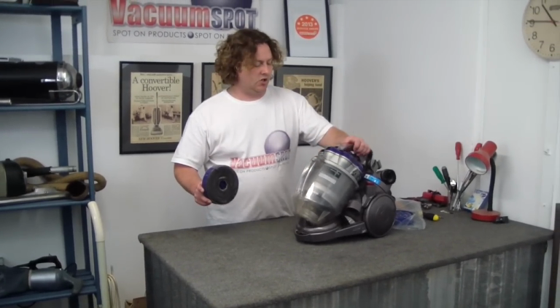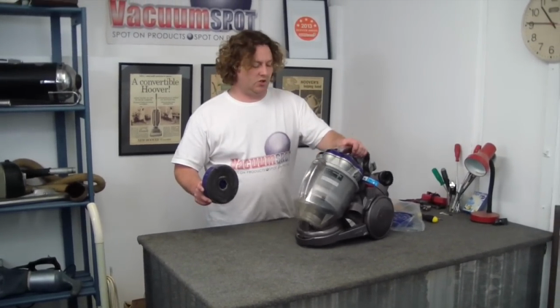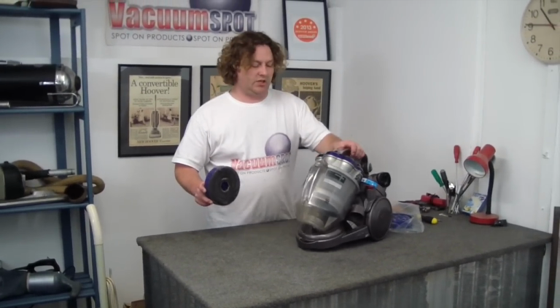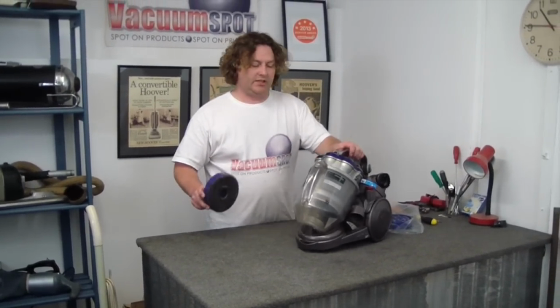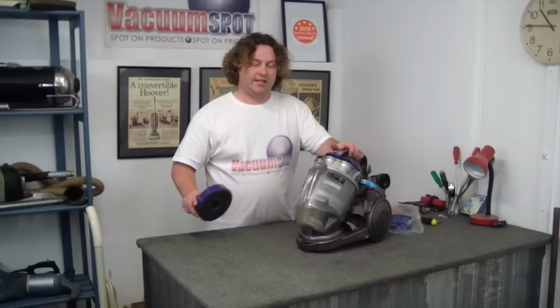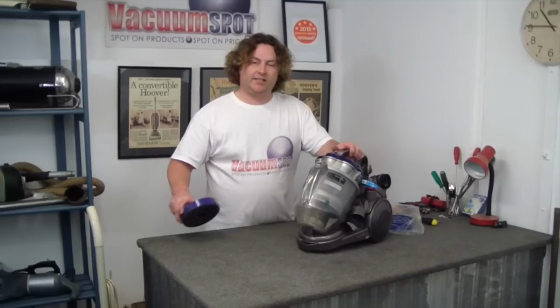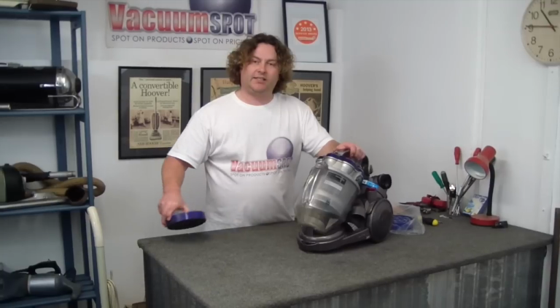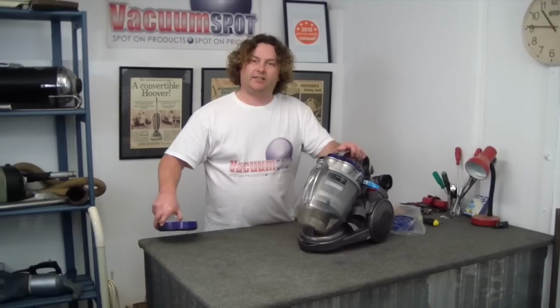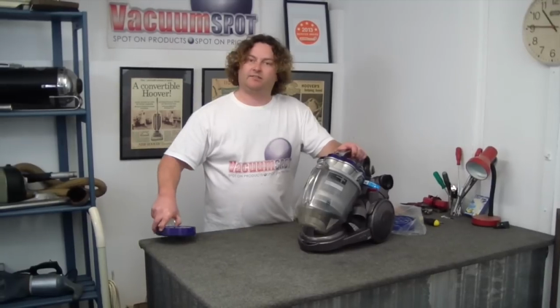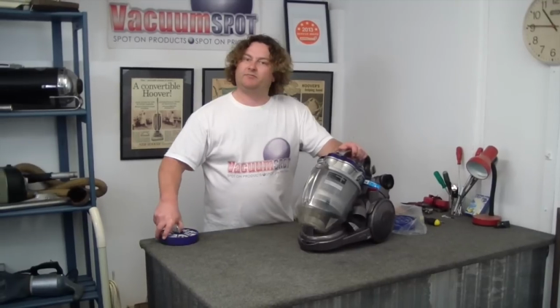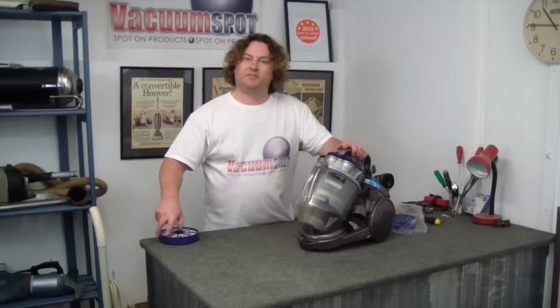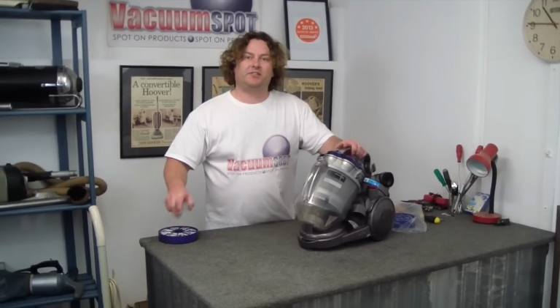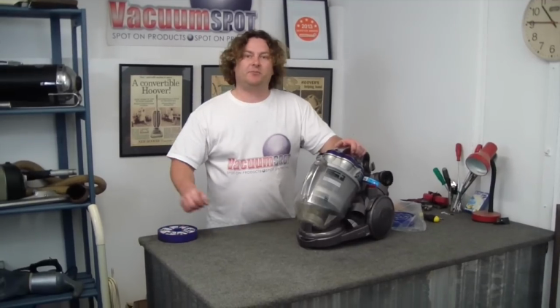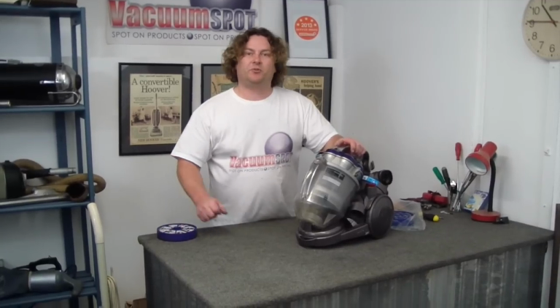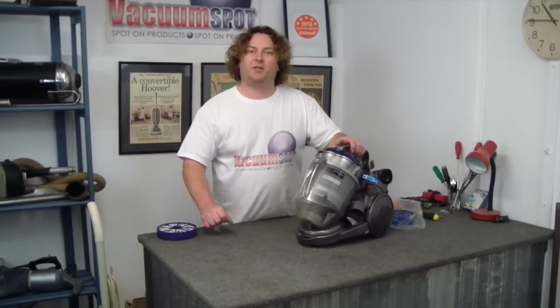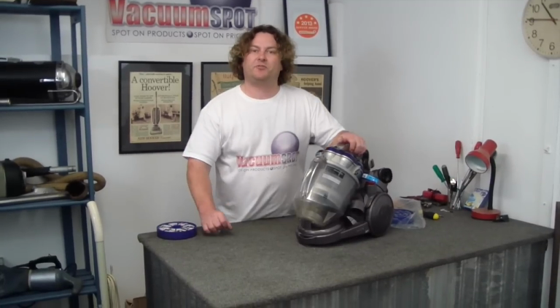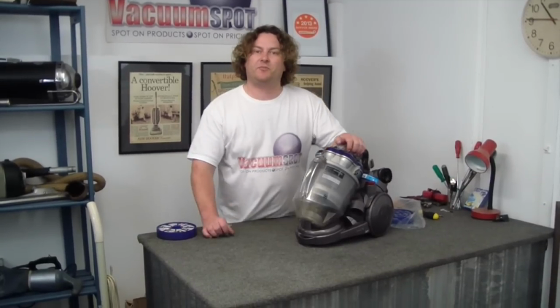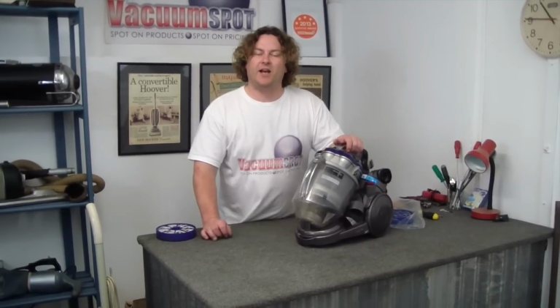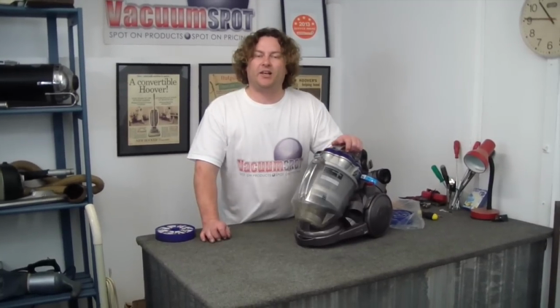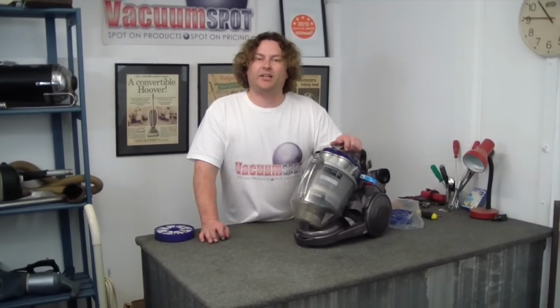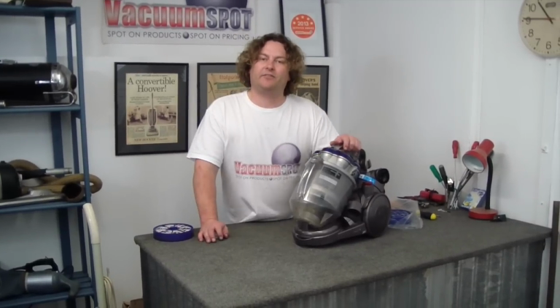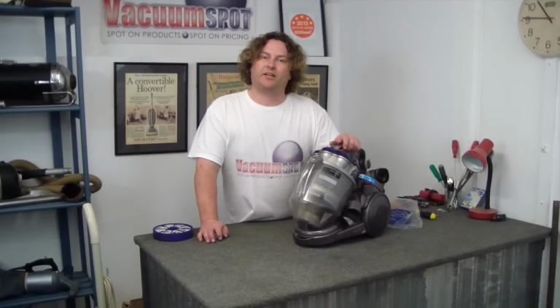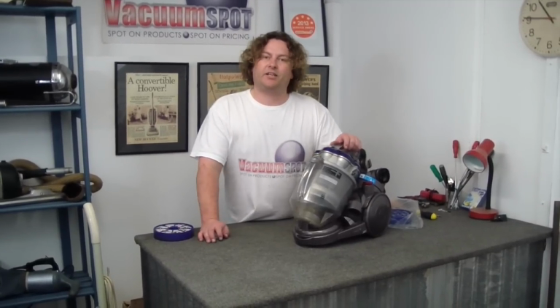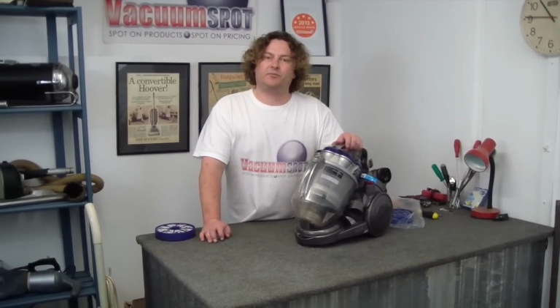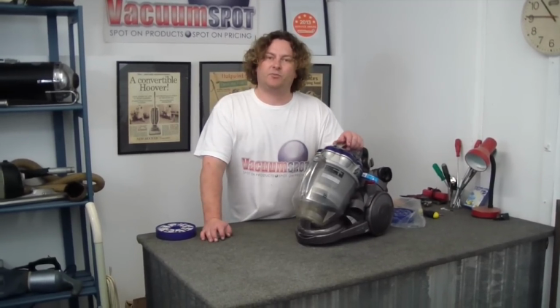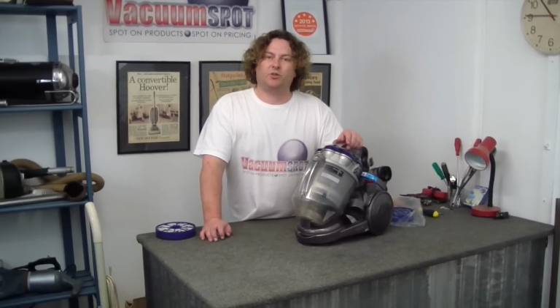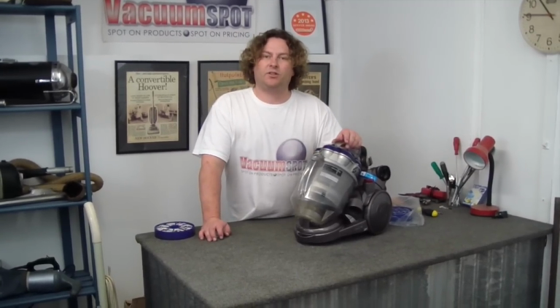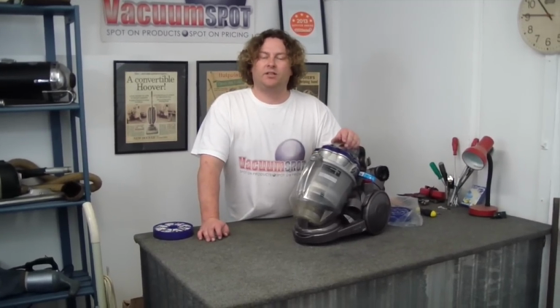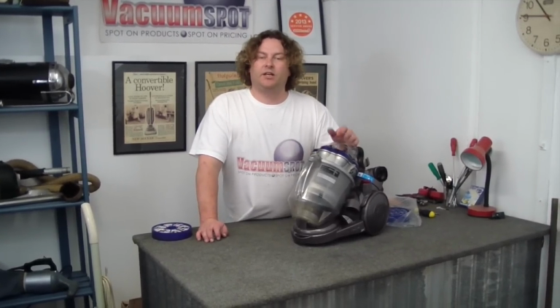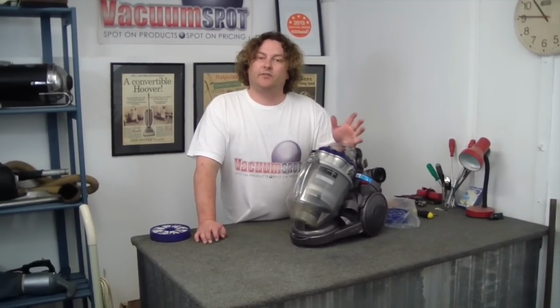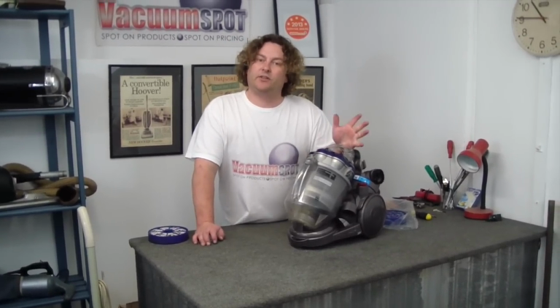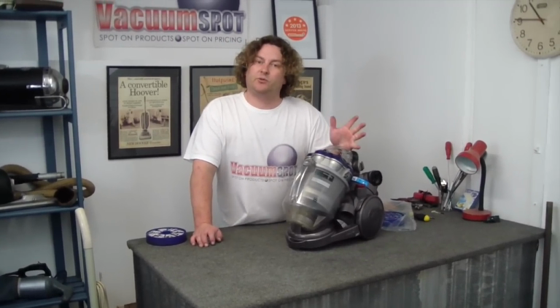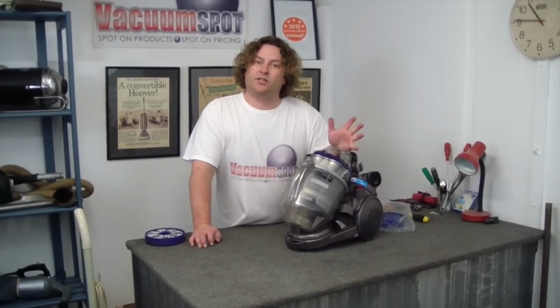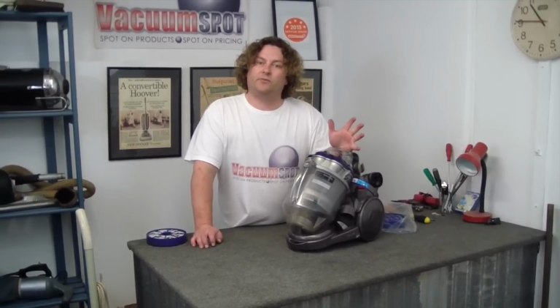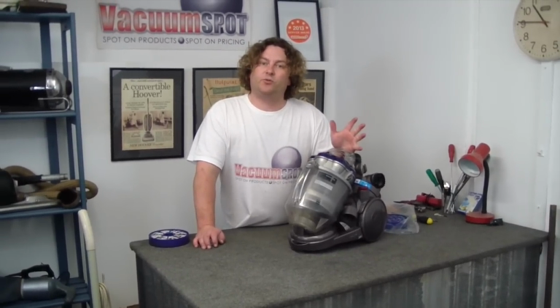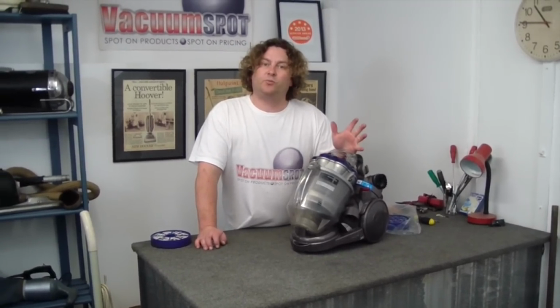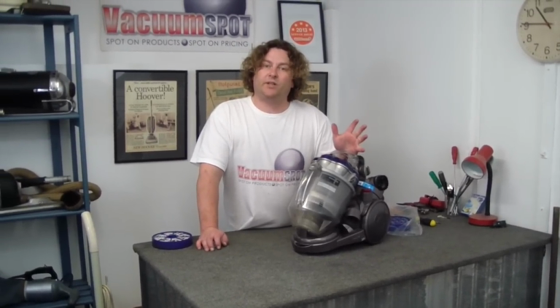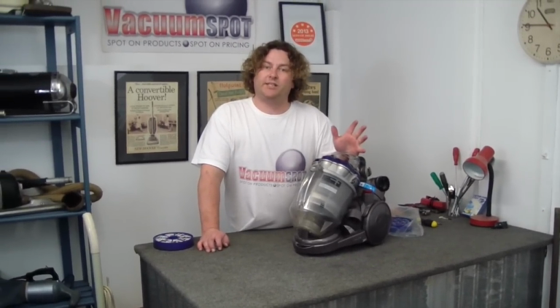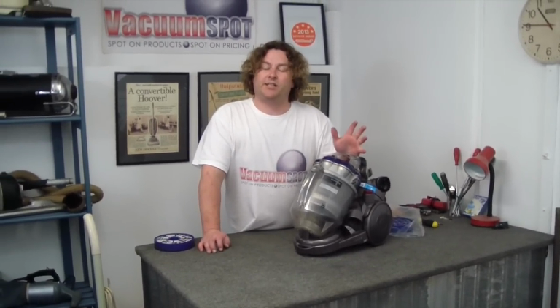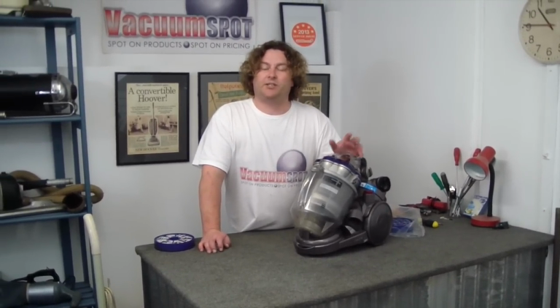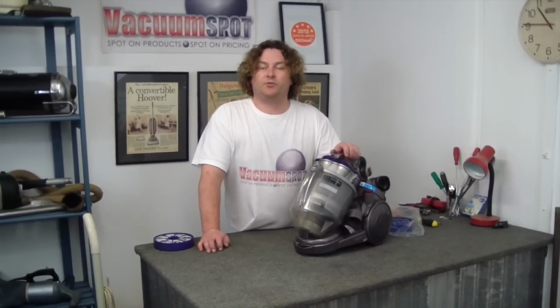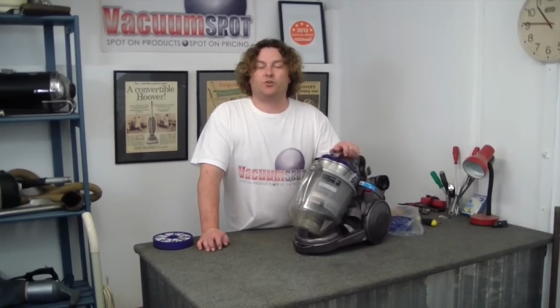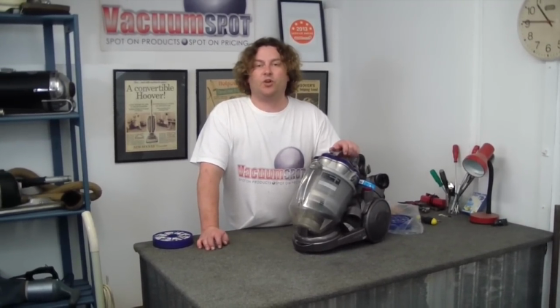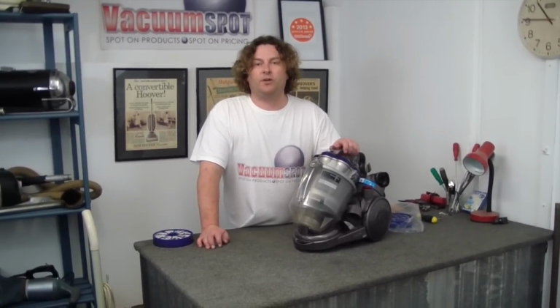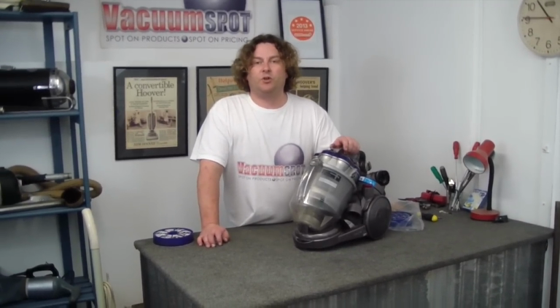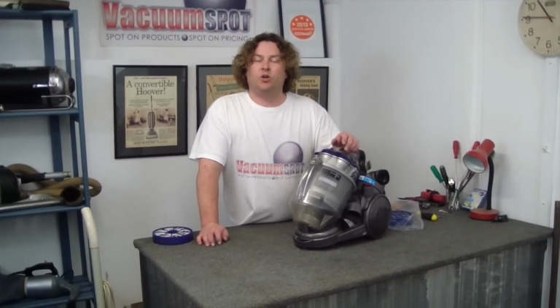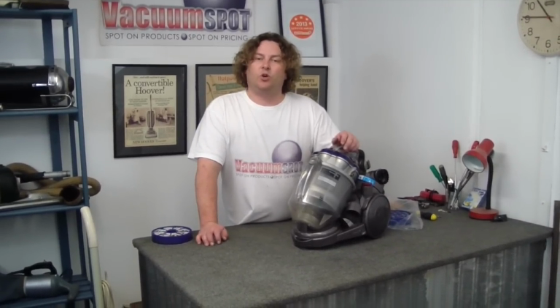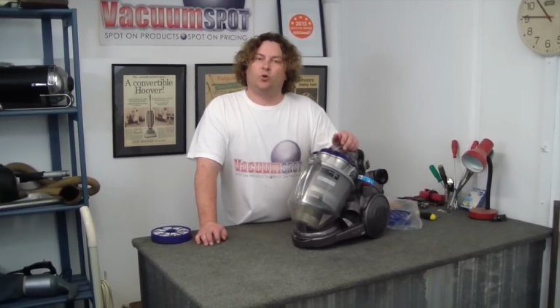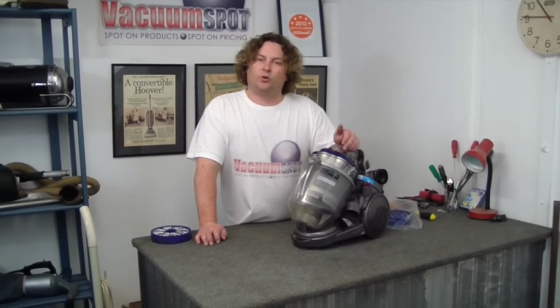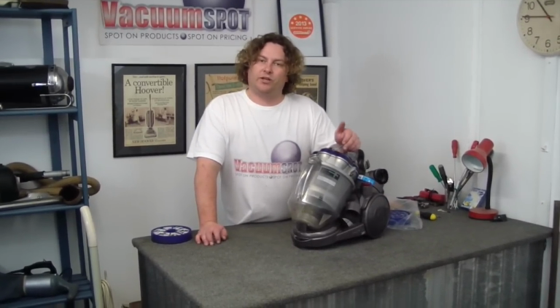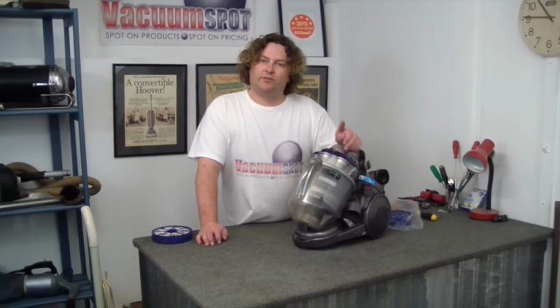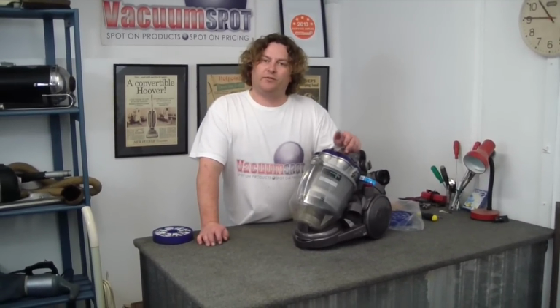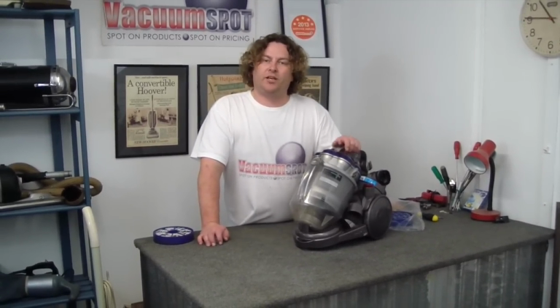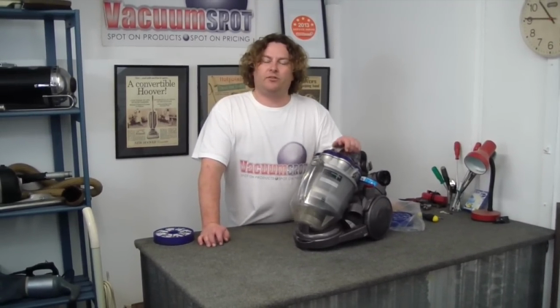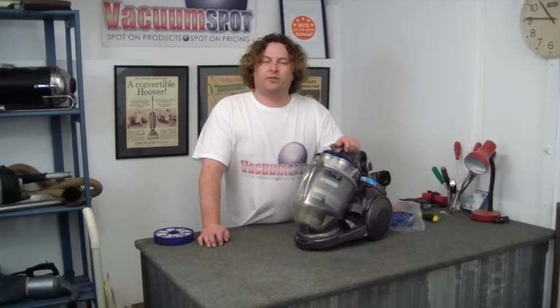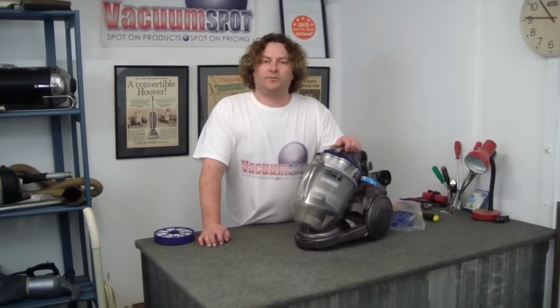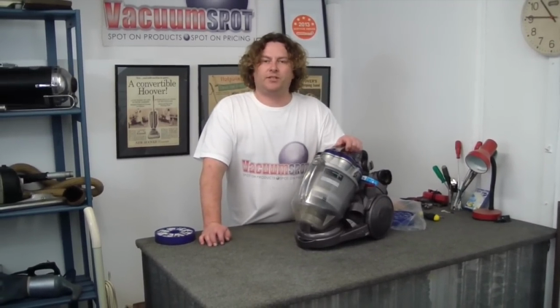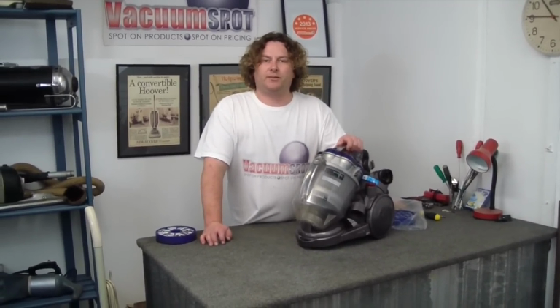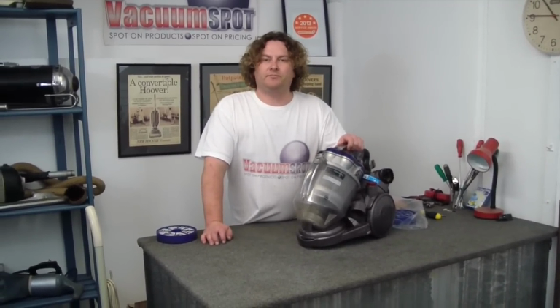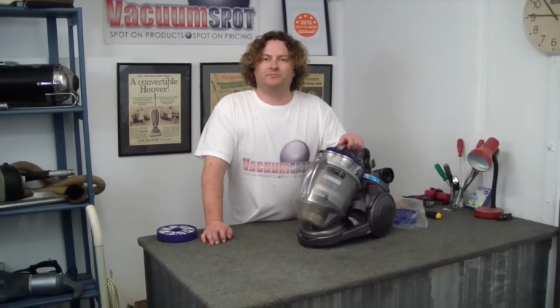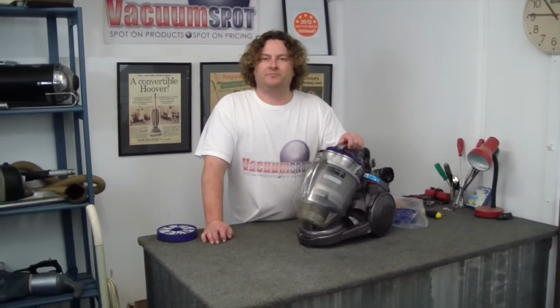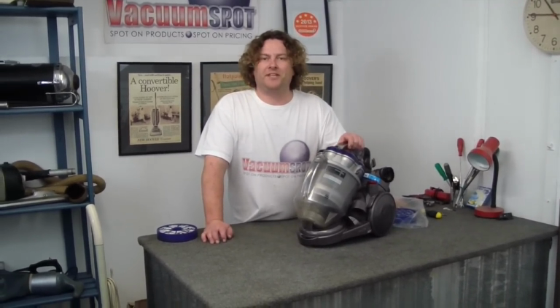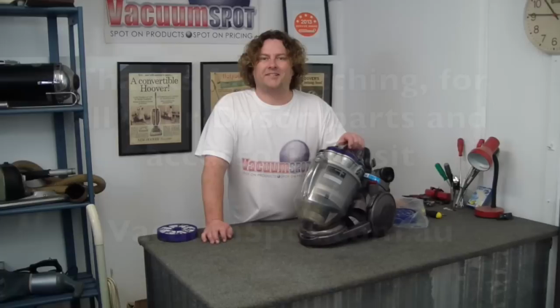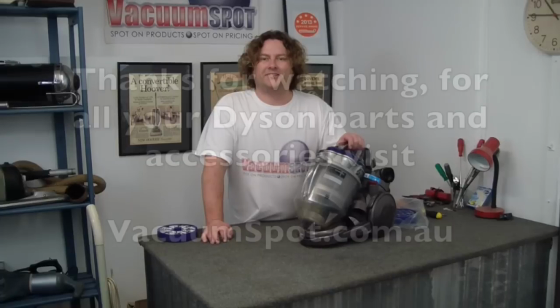Alright, that is it. Simple tips from Alec at Vacuum Spot. If this was helpful, please hit subscribe or give the video a thumbs up. Thanks.